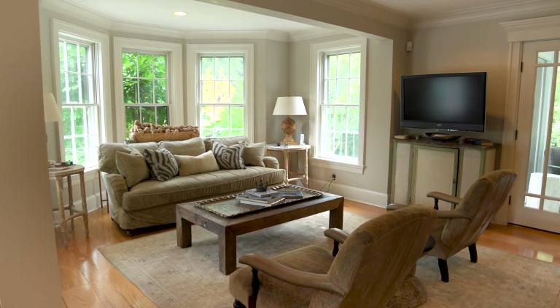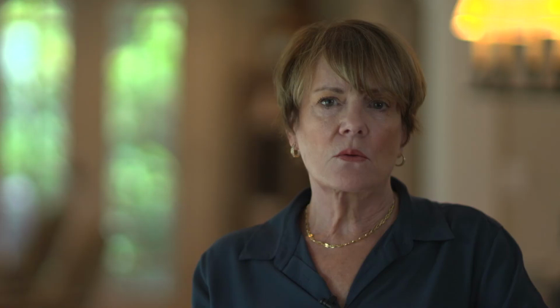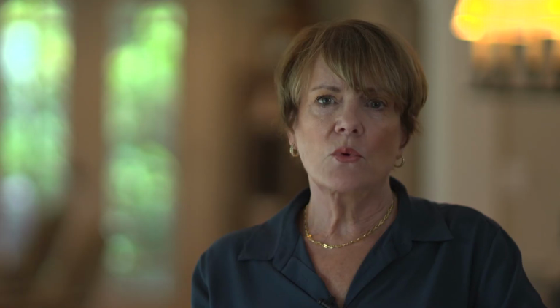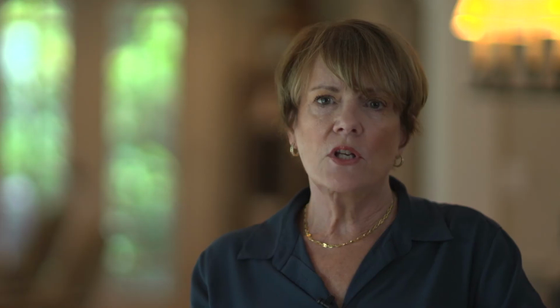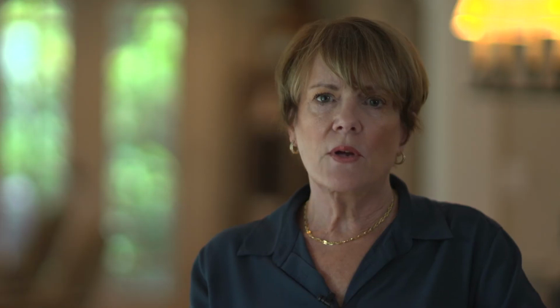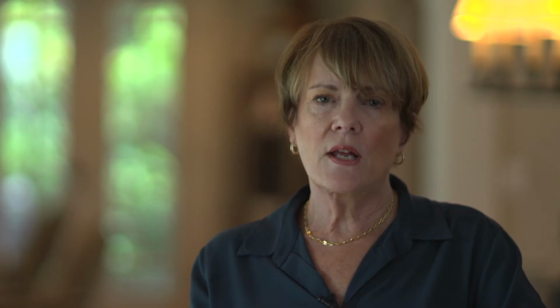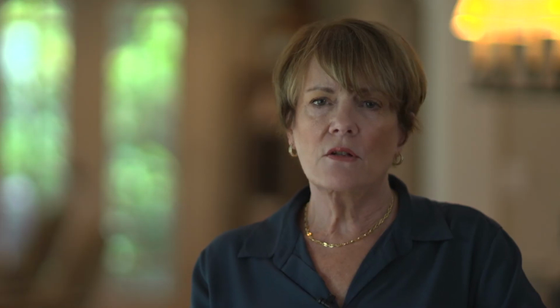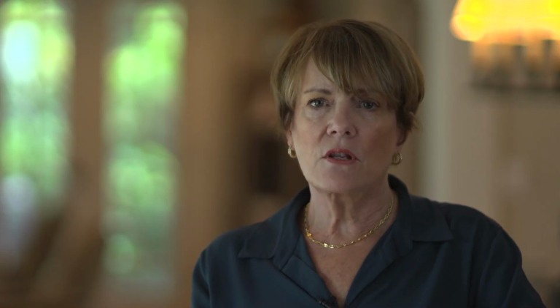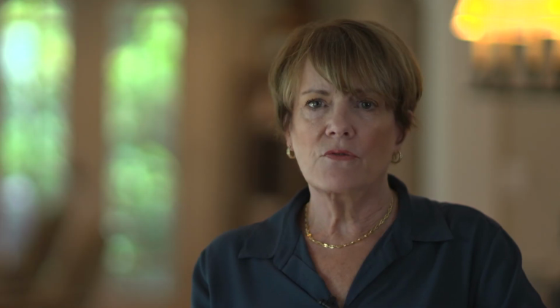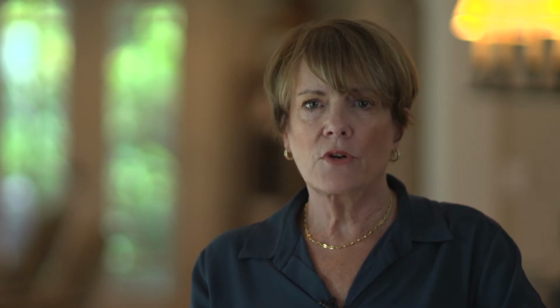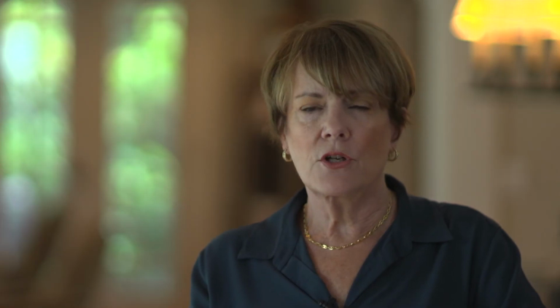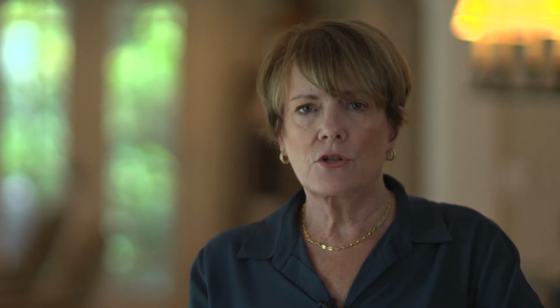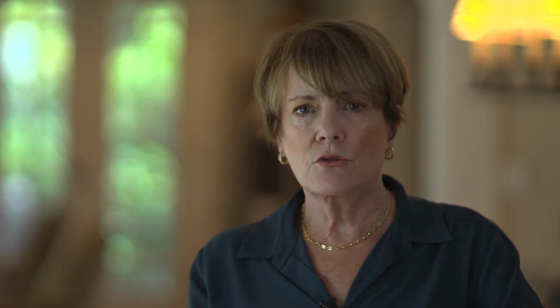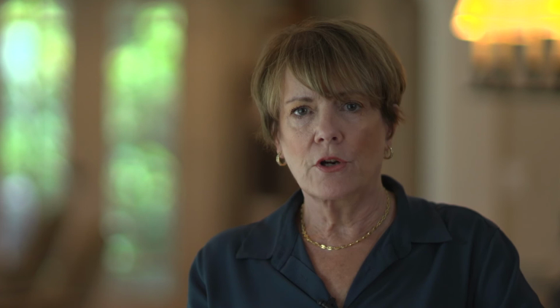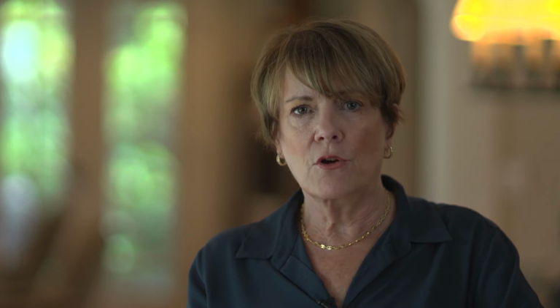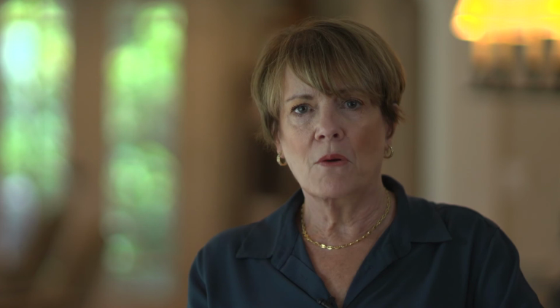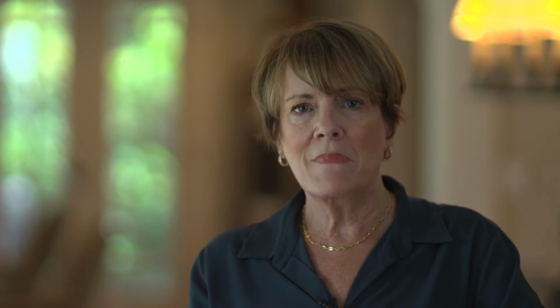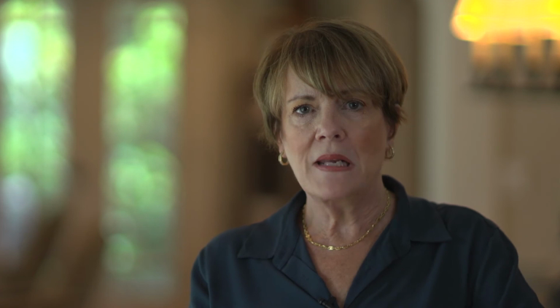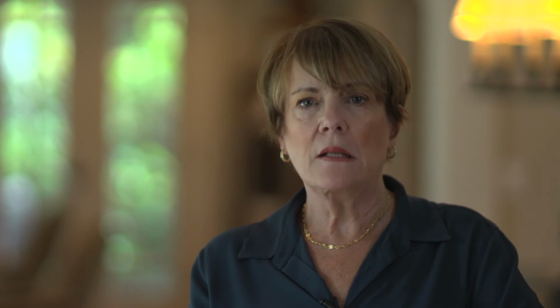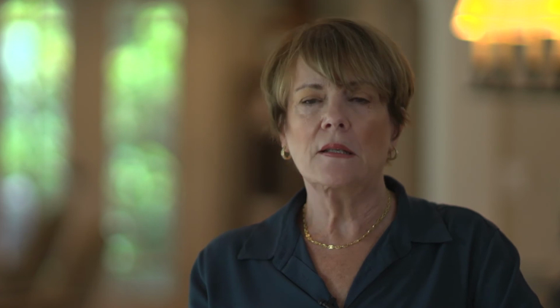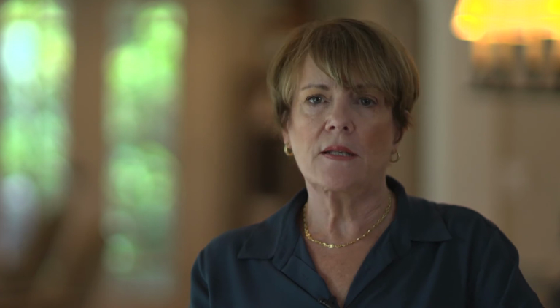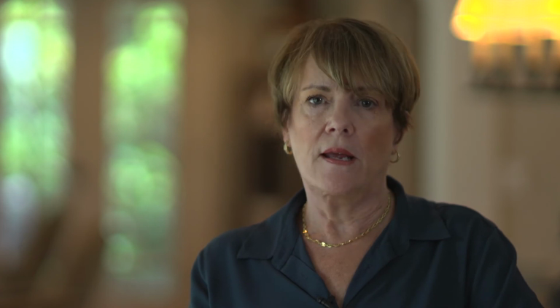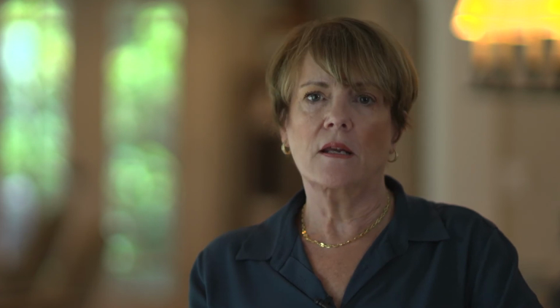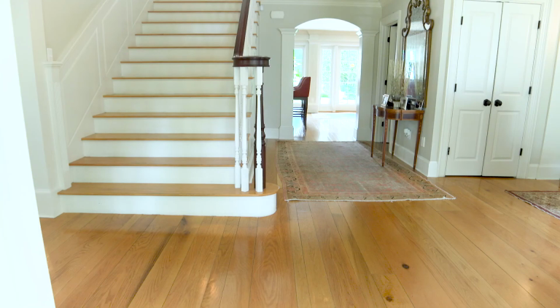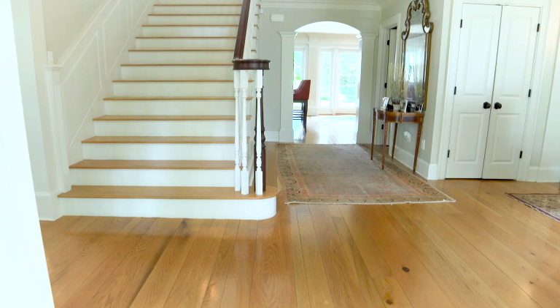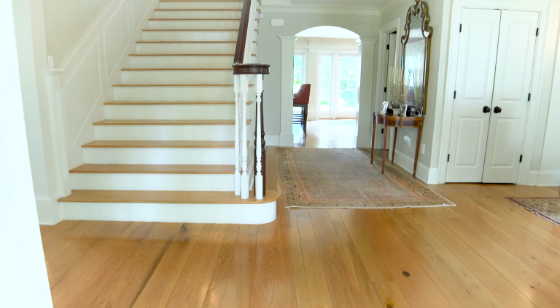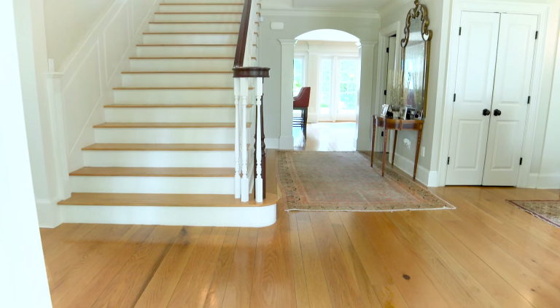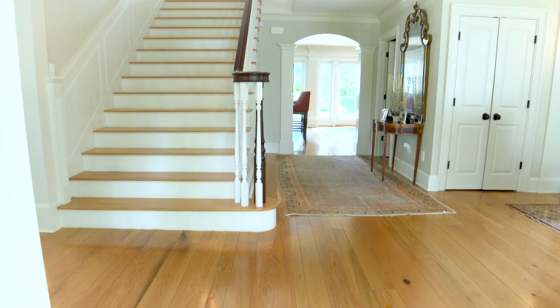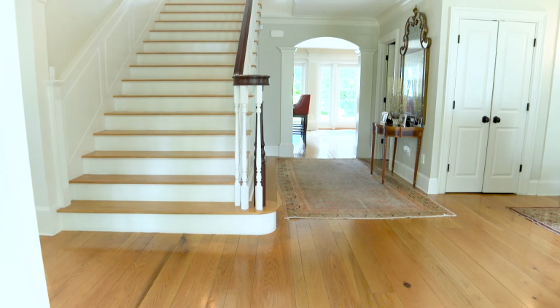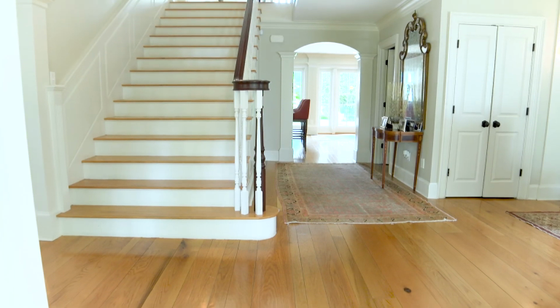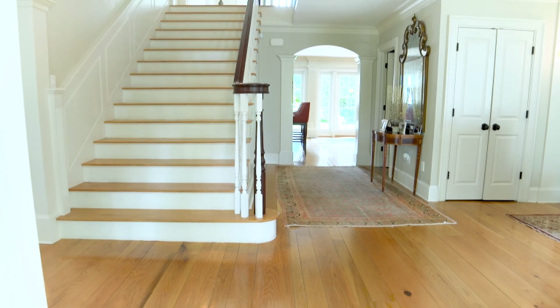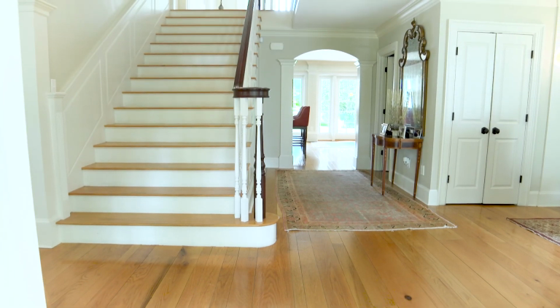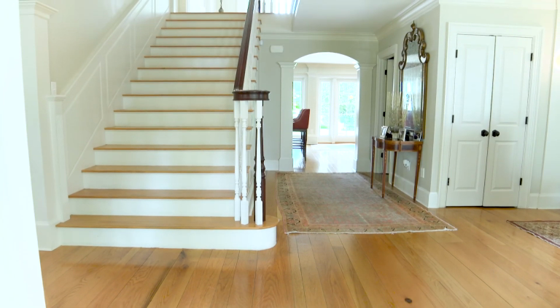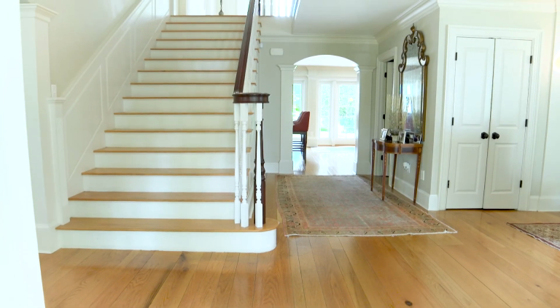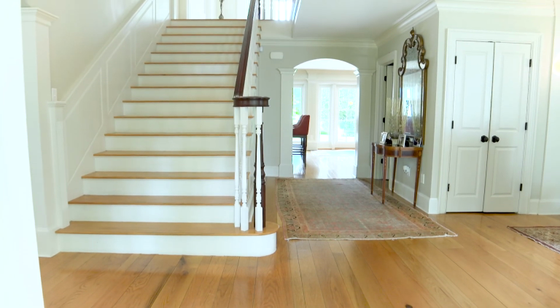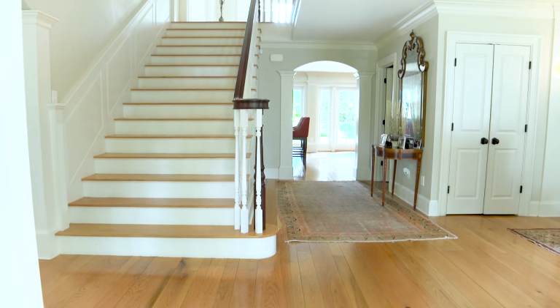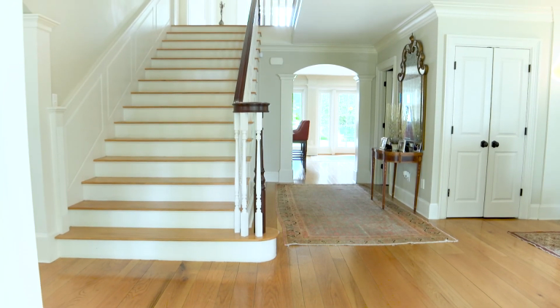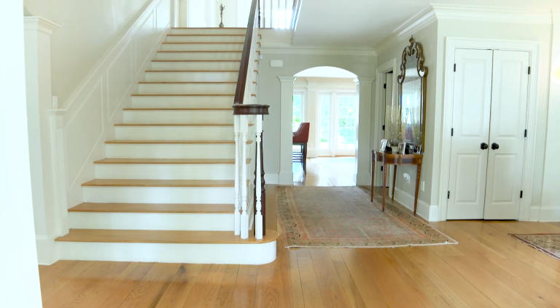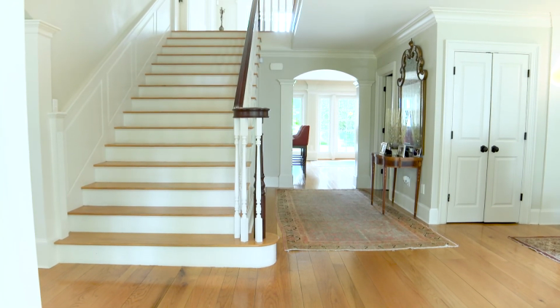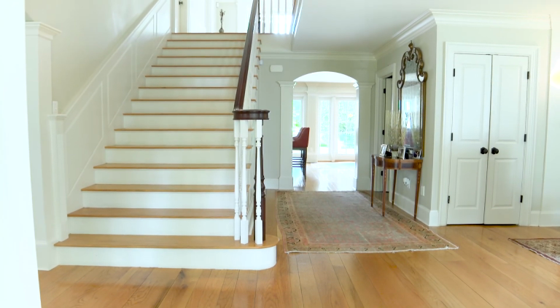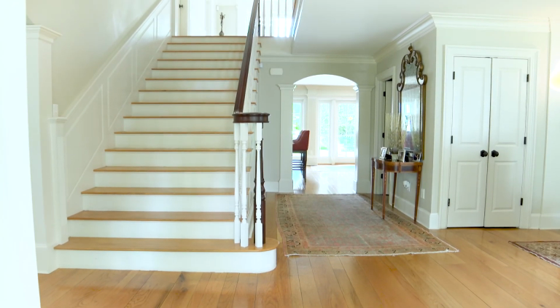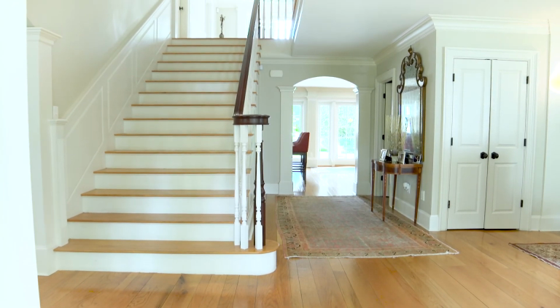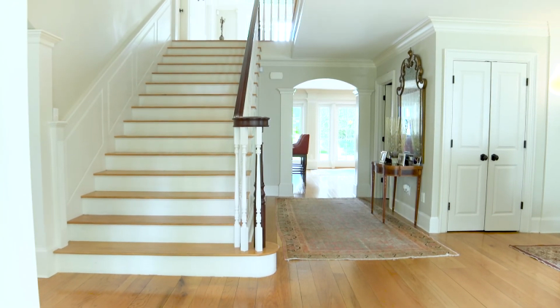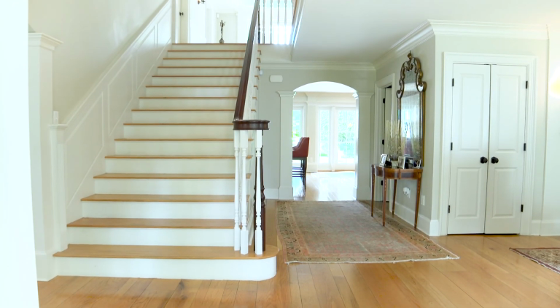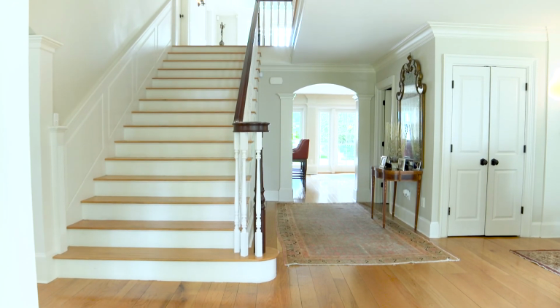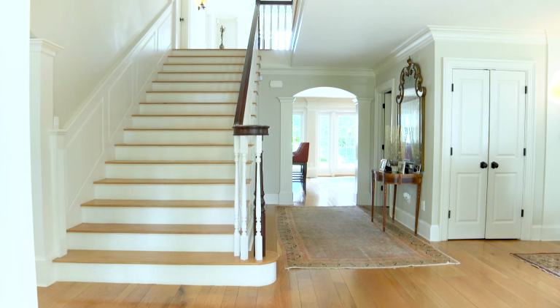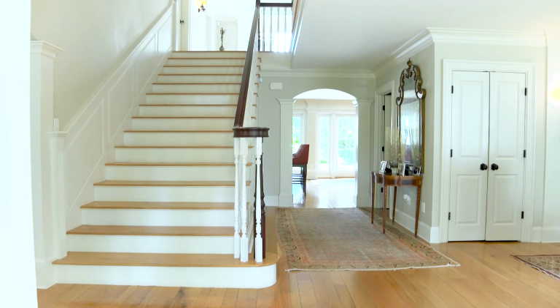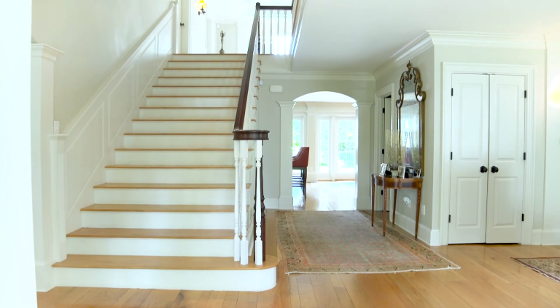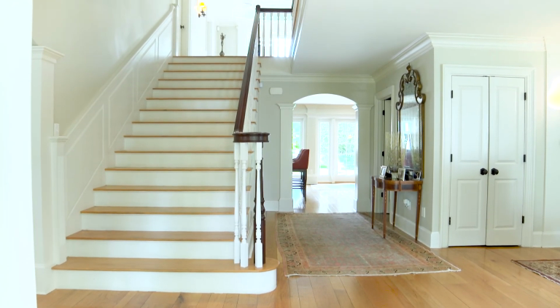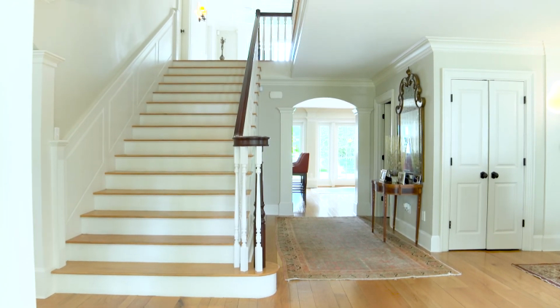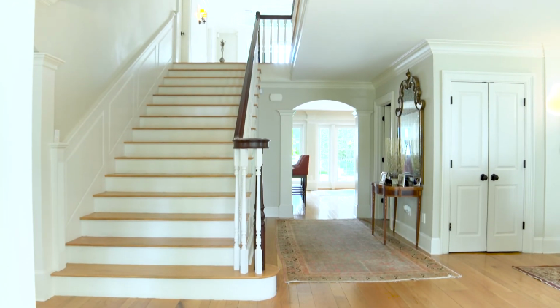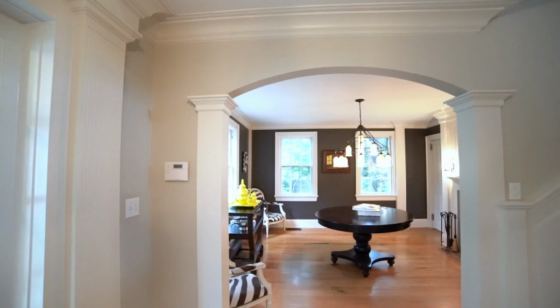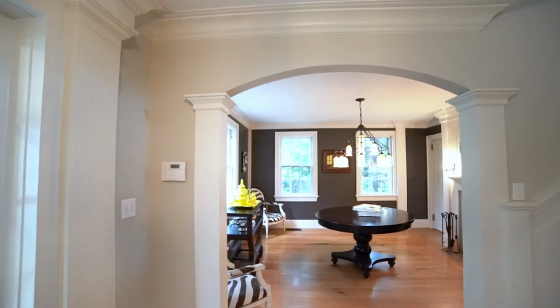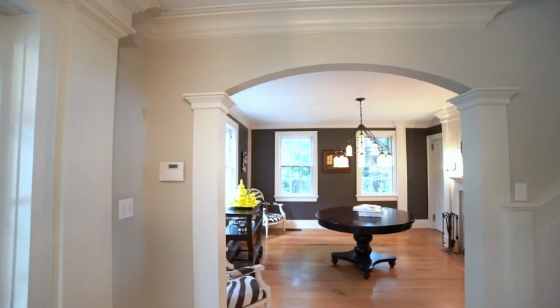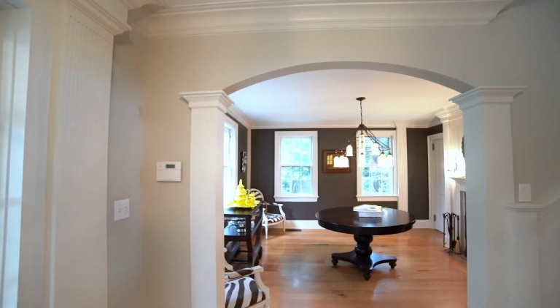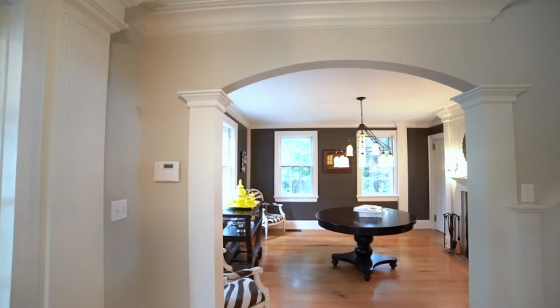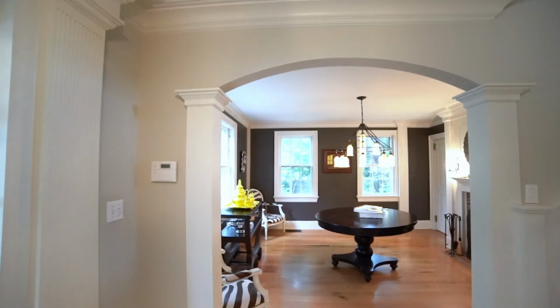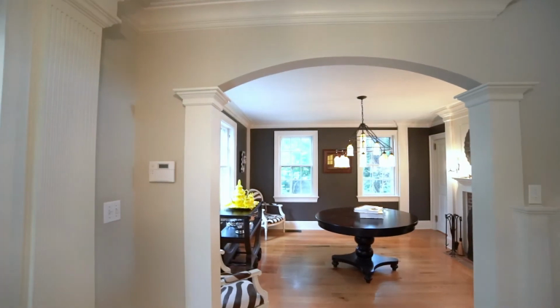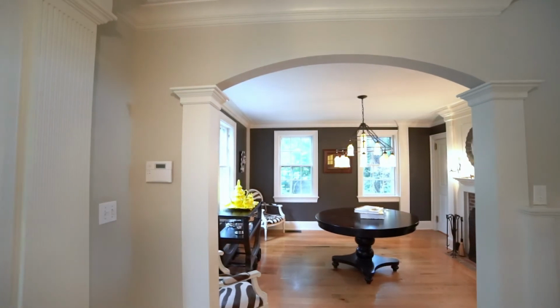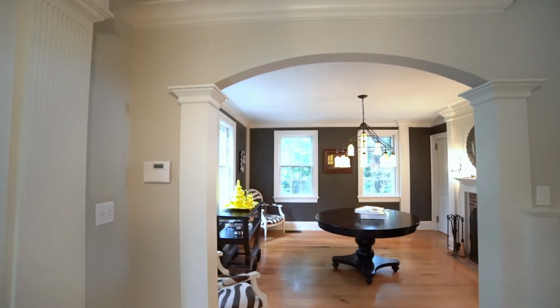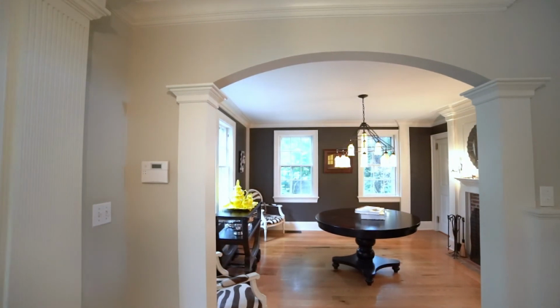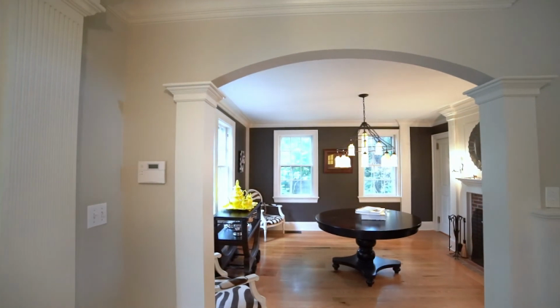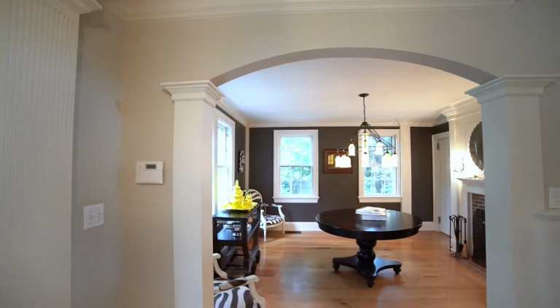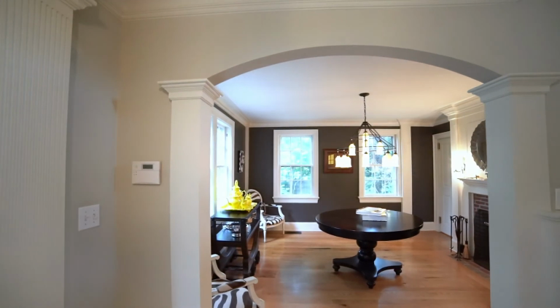When you enter the front door you're immediately taken by the scale of the staircase. It's very grand but the home is very welcoming.